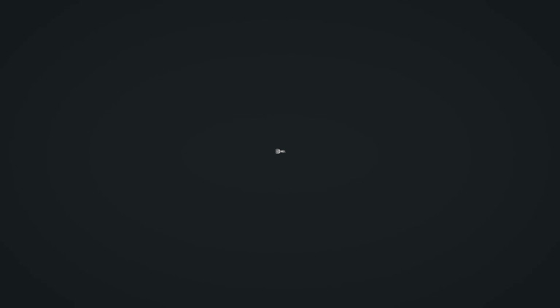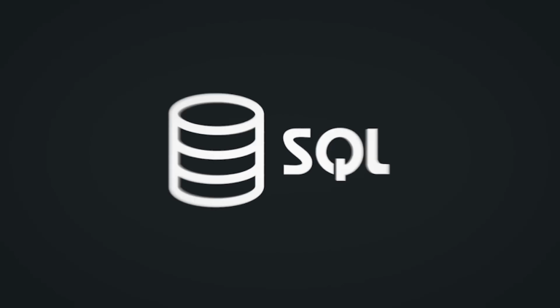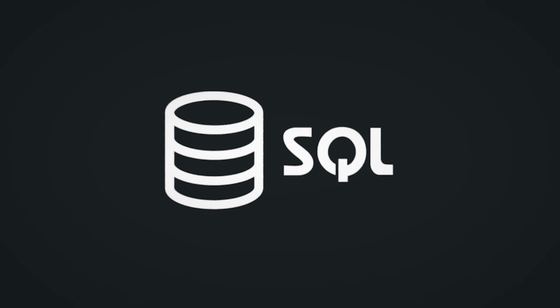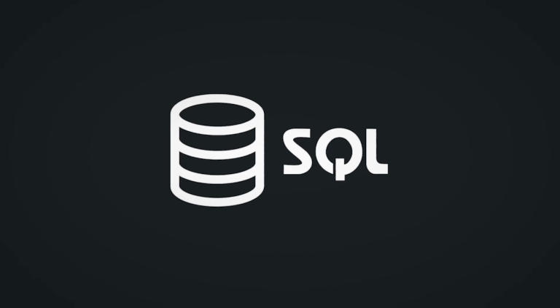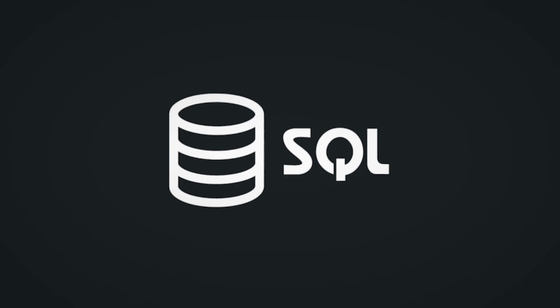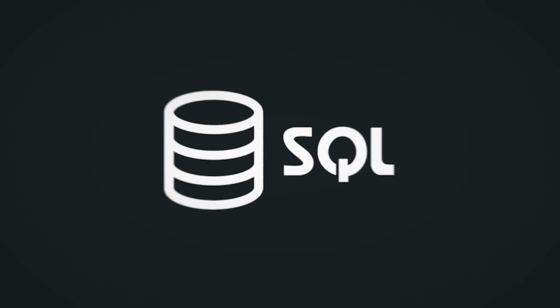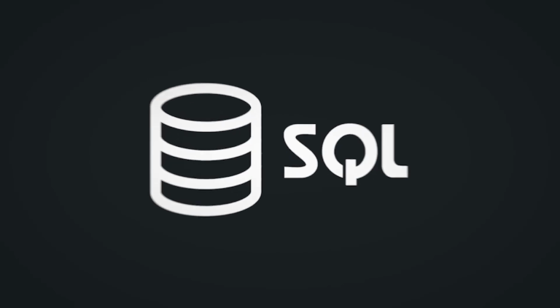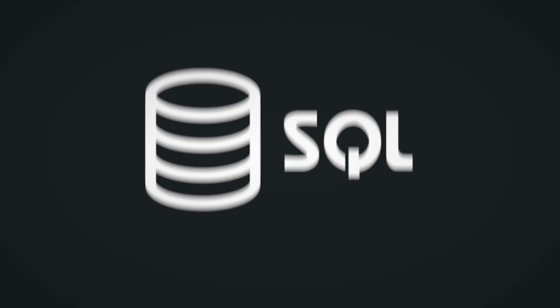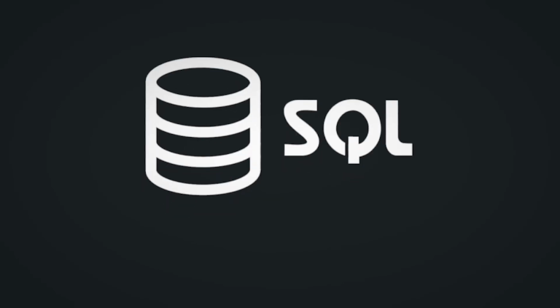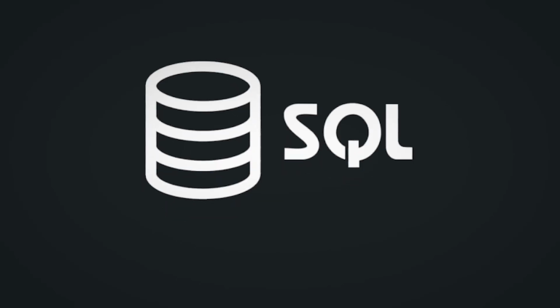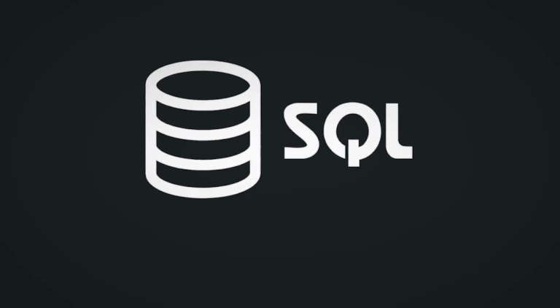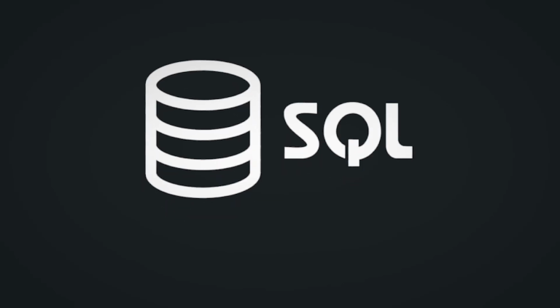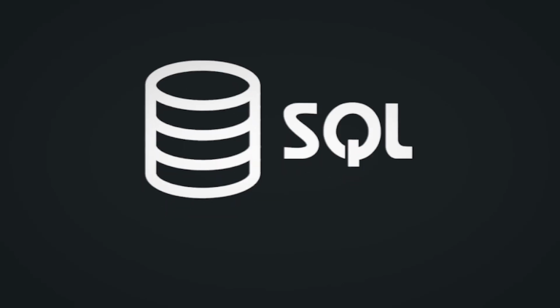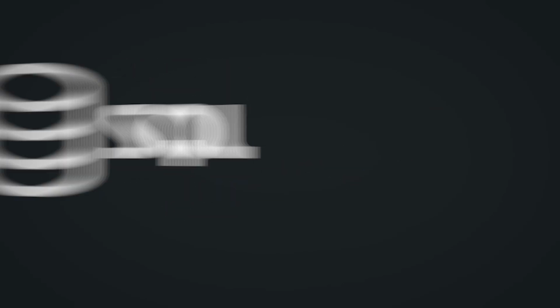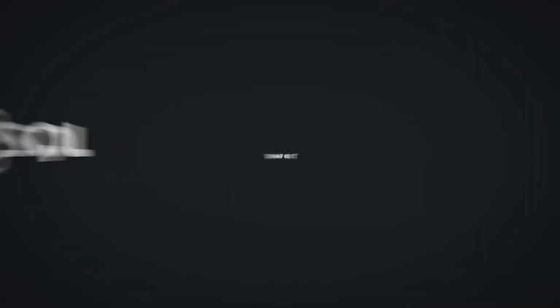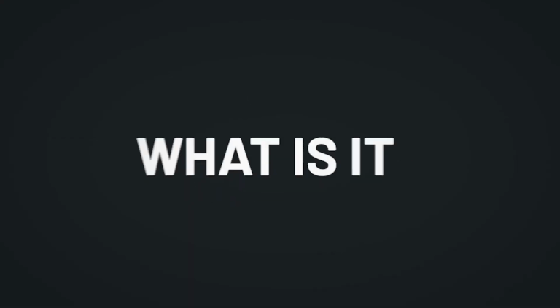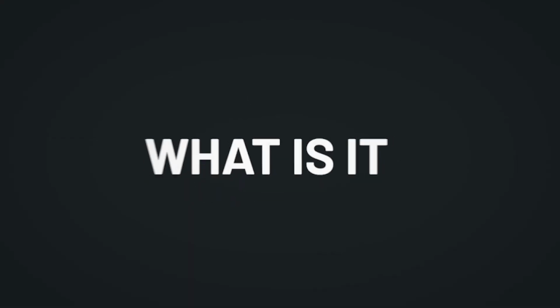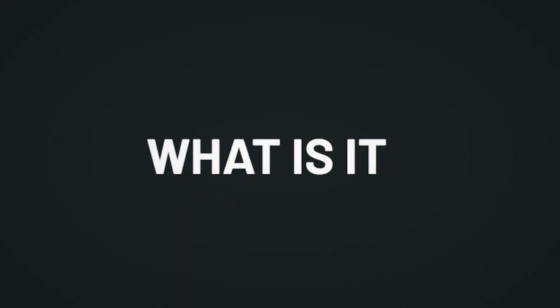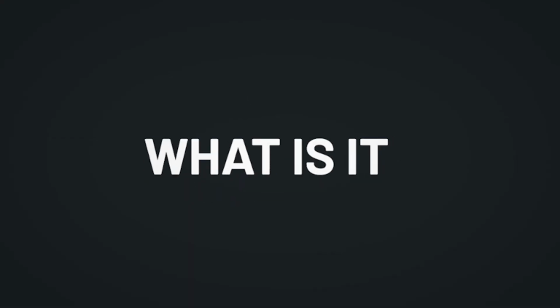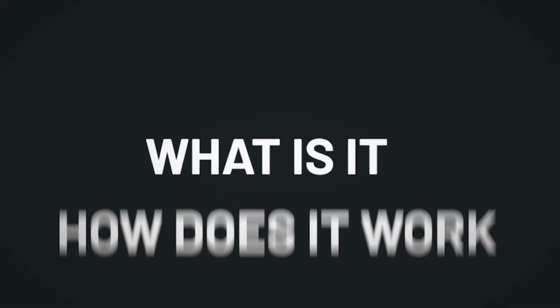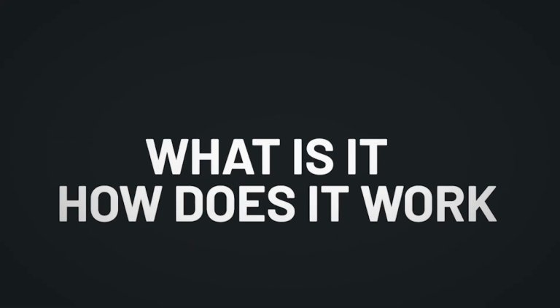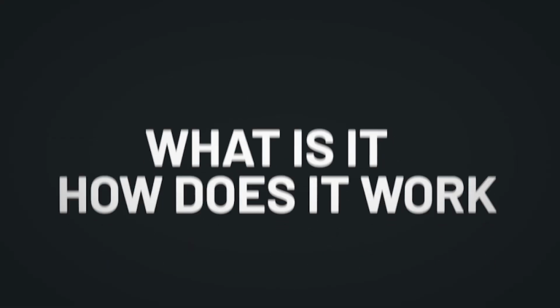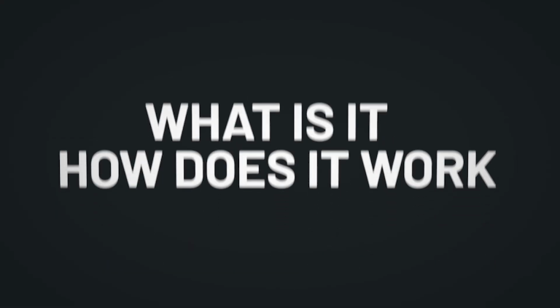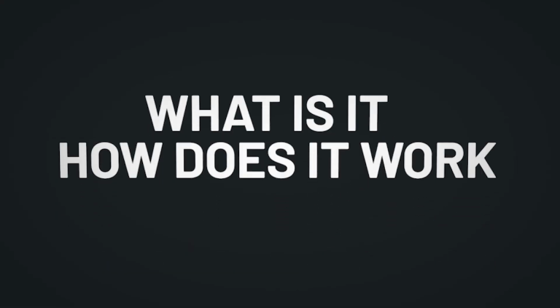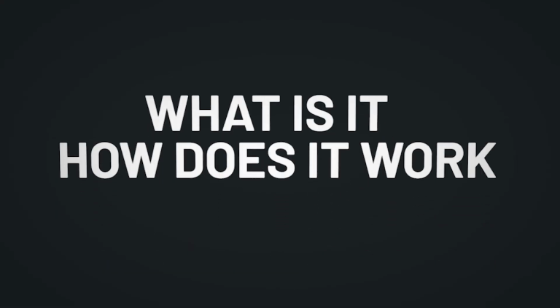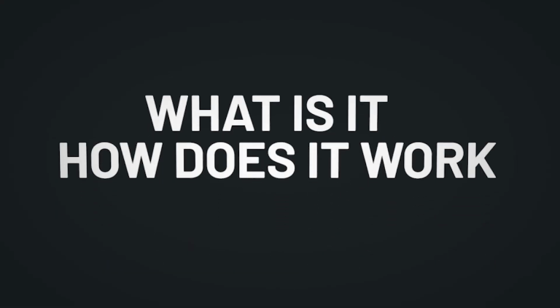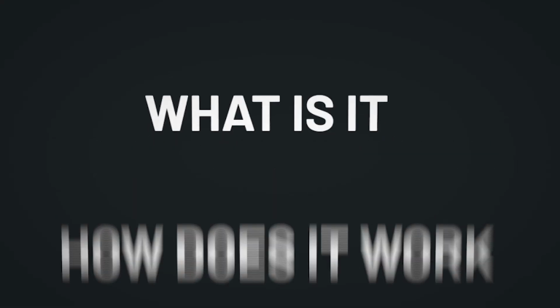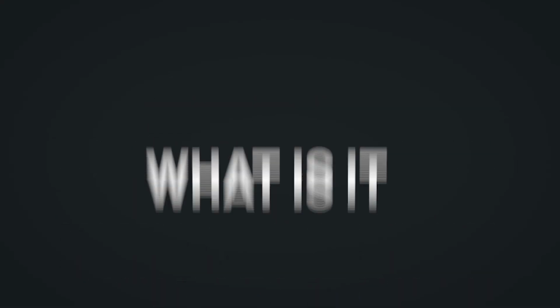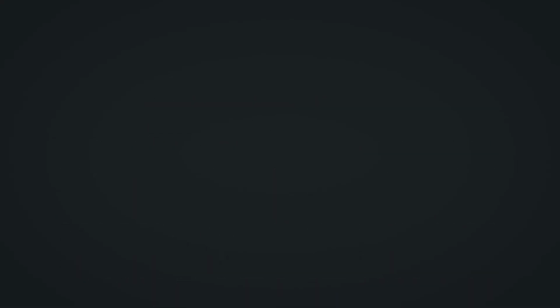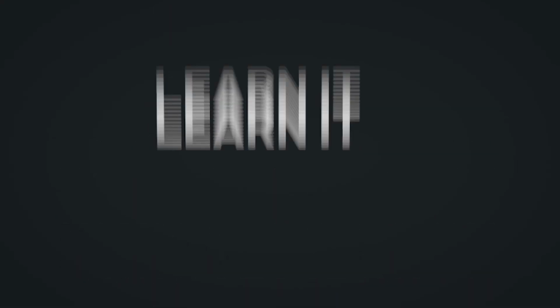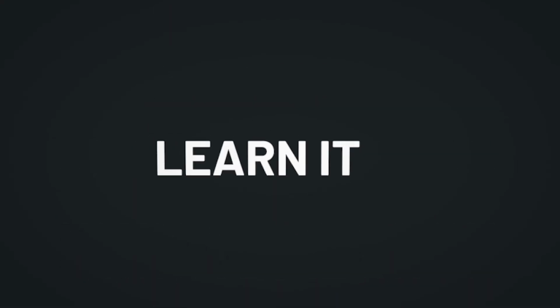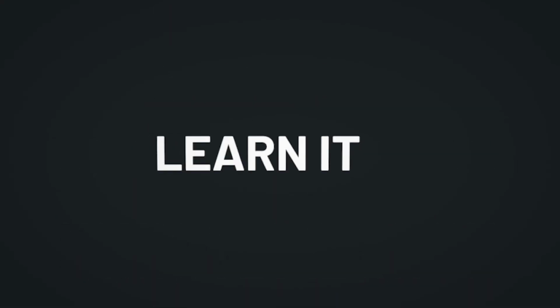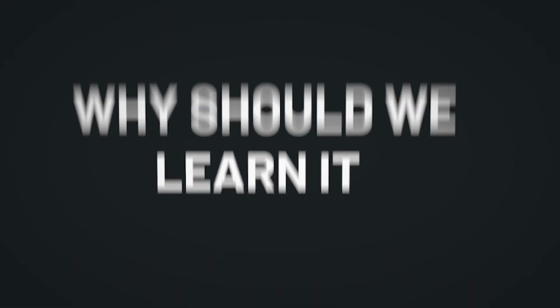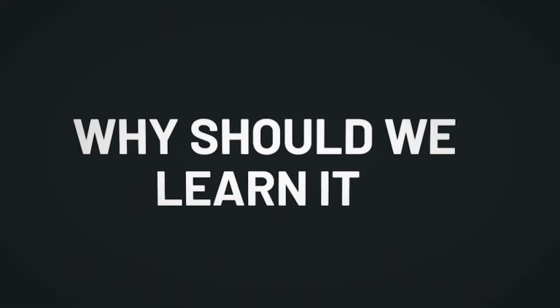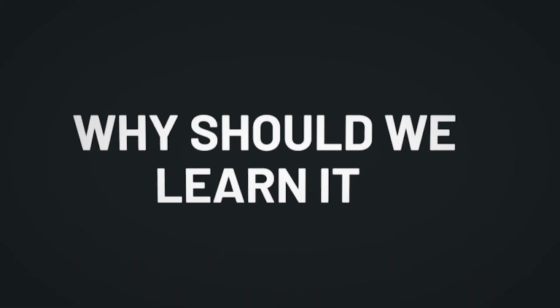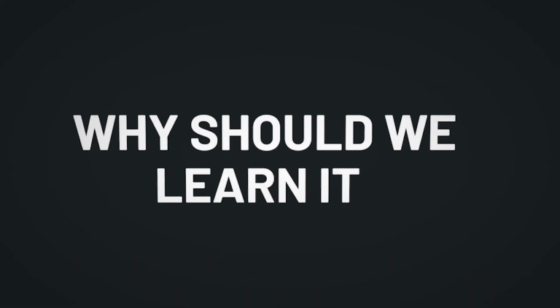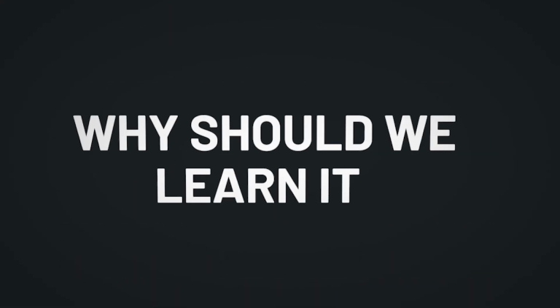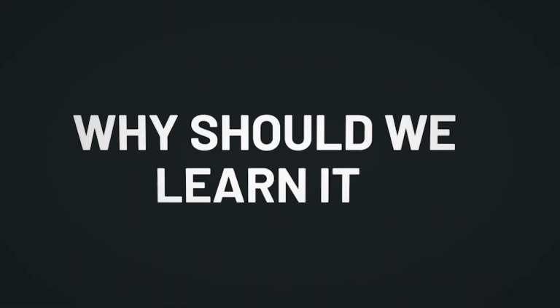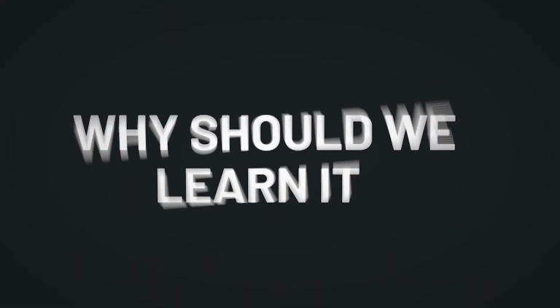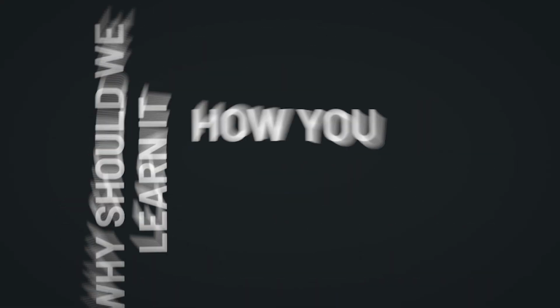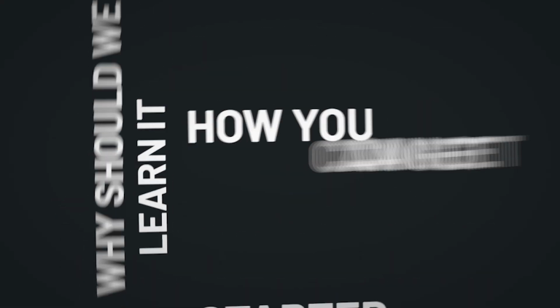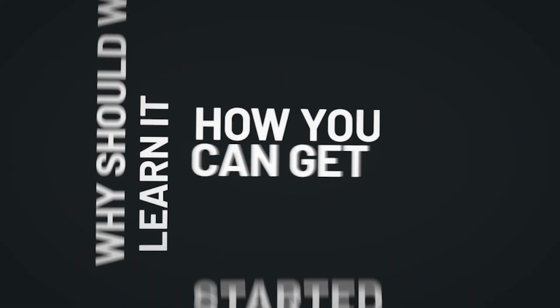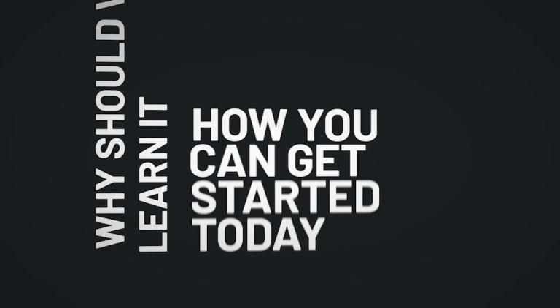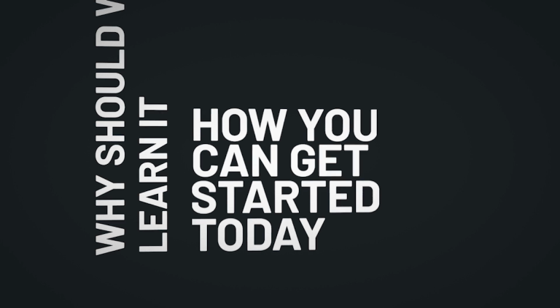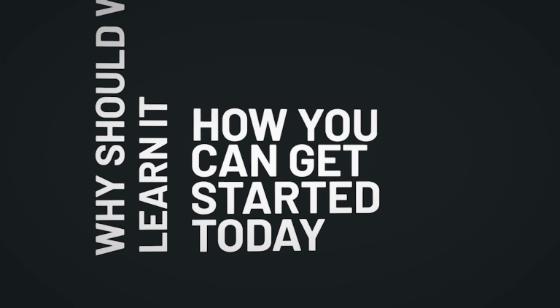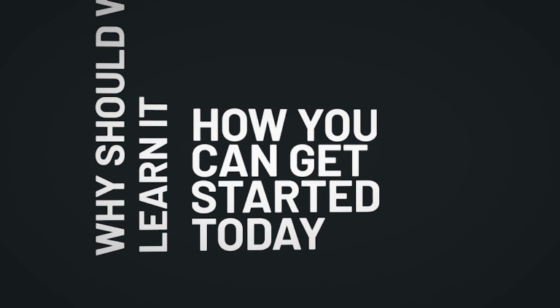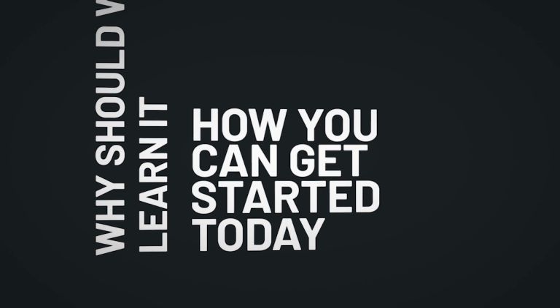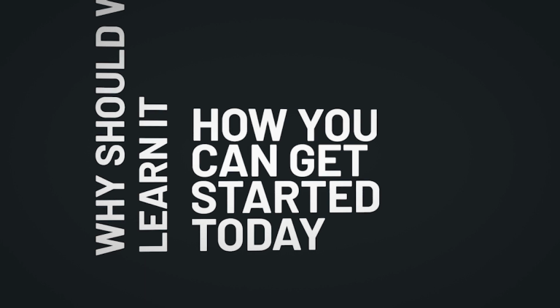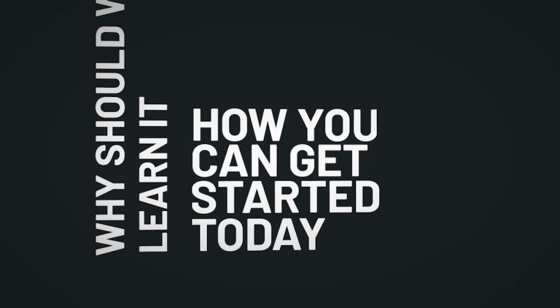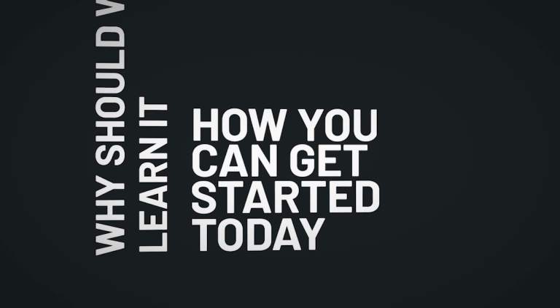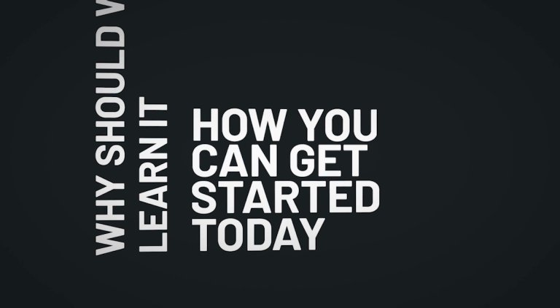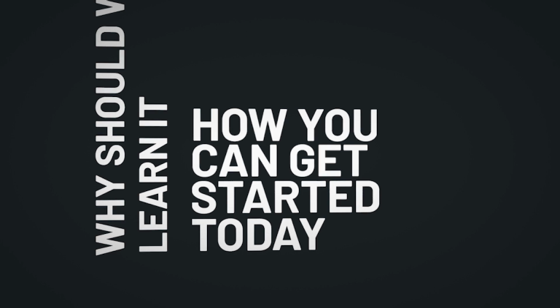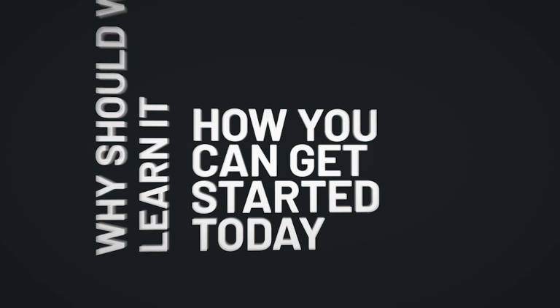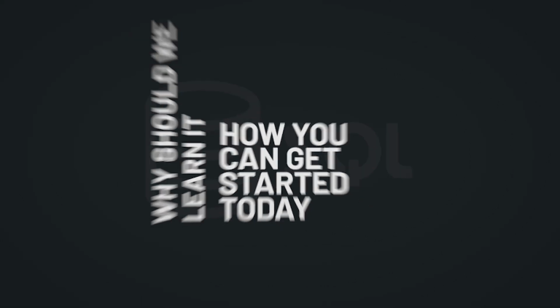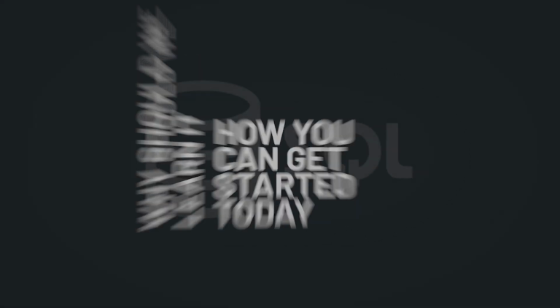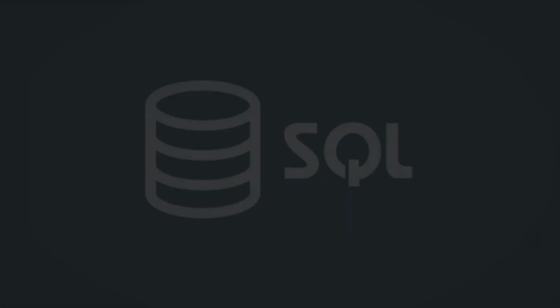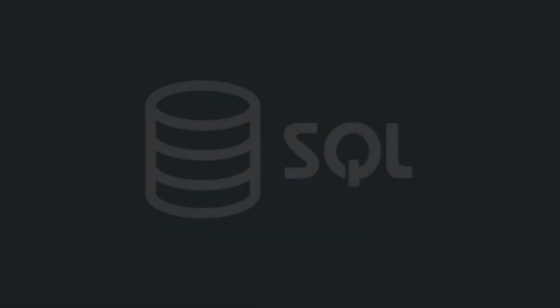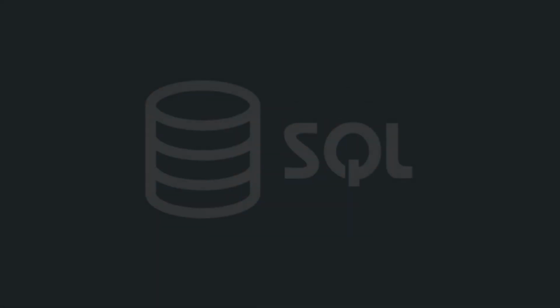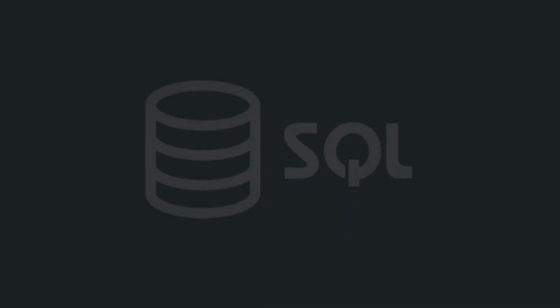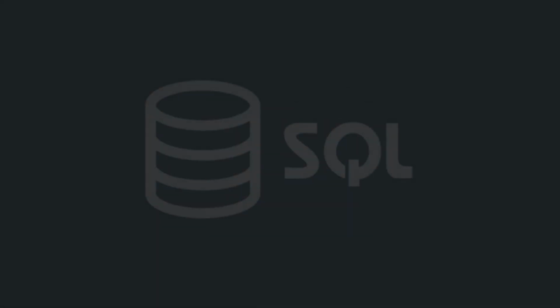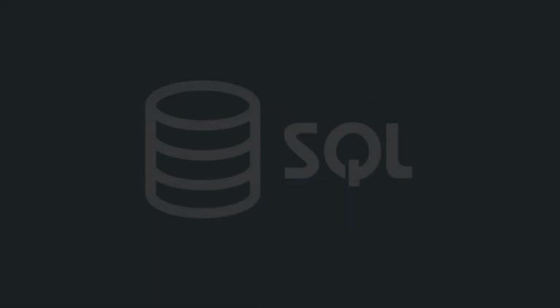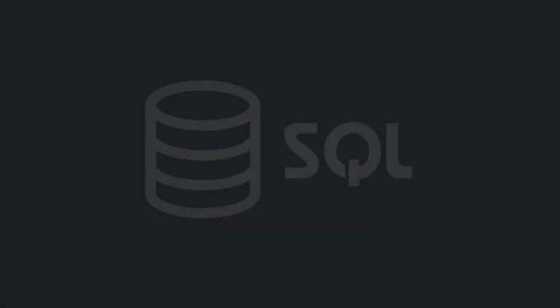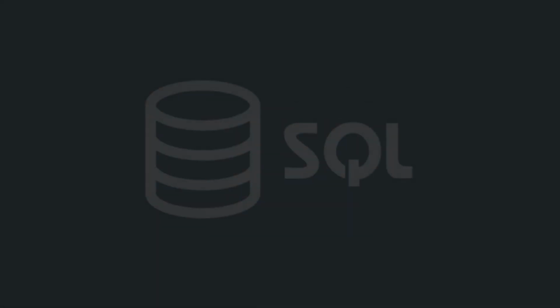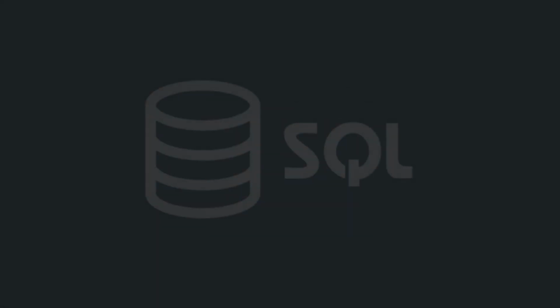Let's talk about SQL. What is it? How does it work? Why should we learn it? And how you can get started today? All of that and more in two minutes.